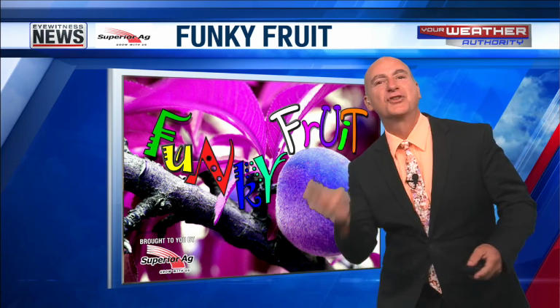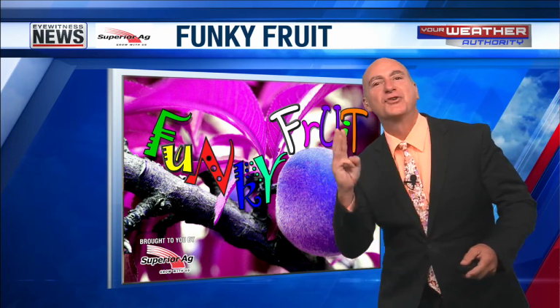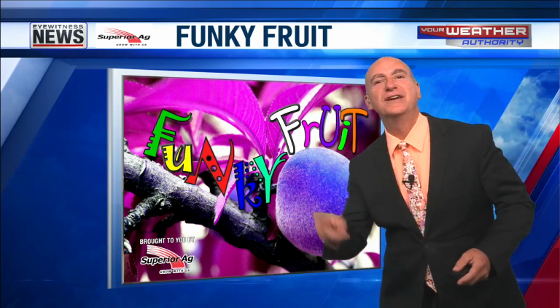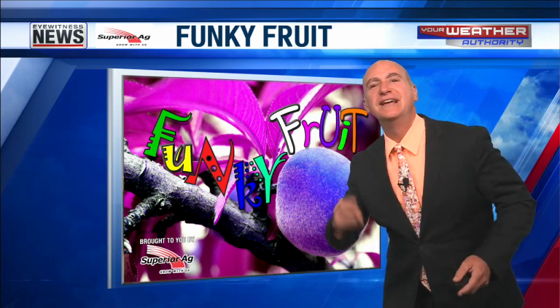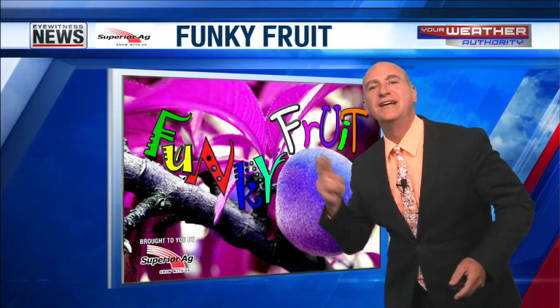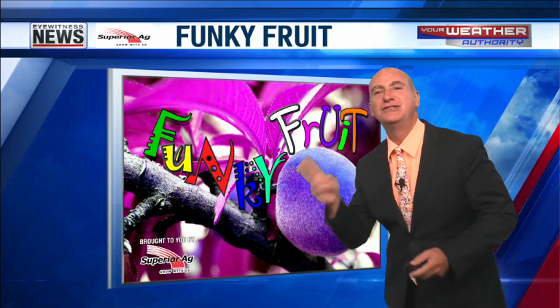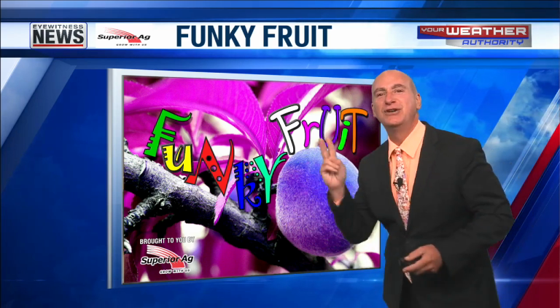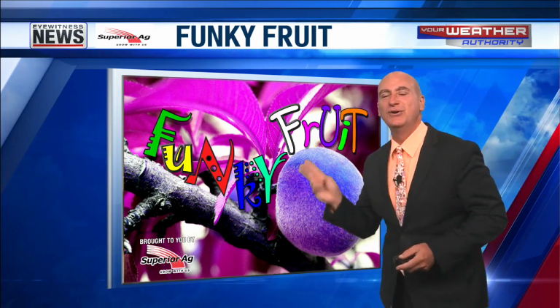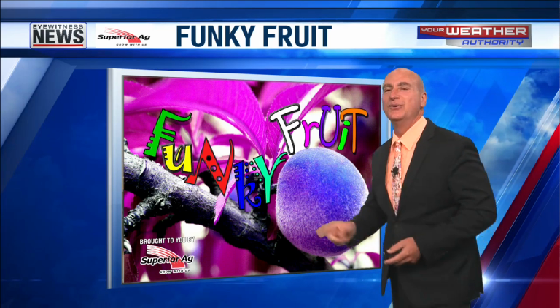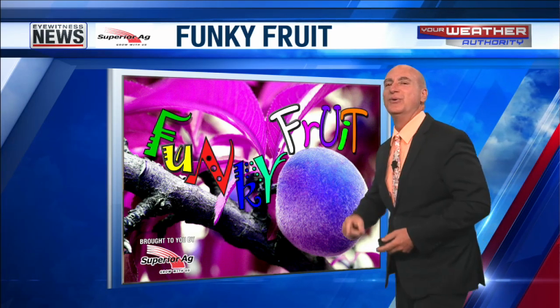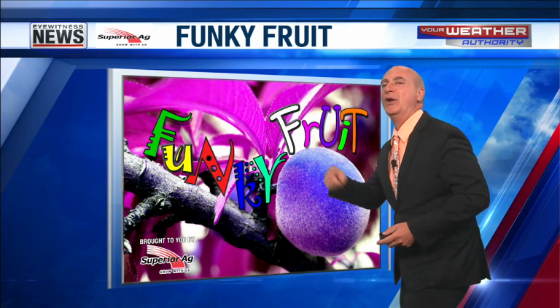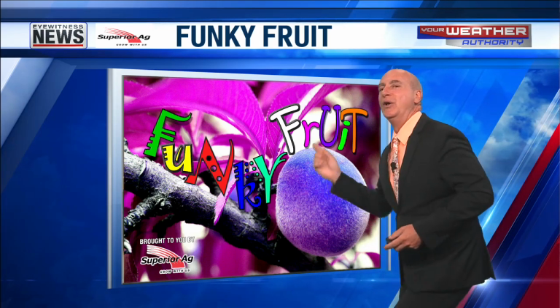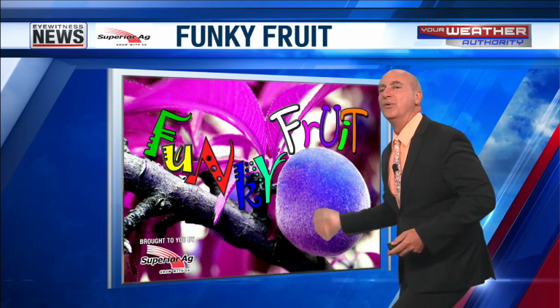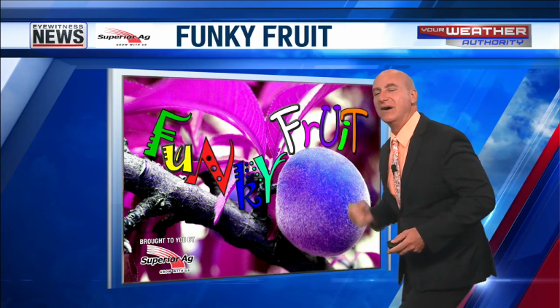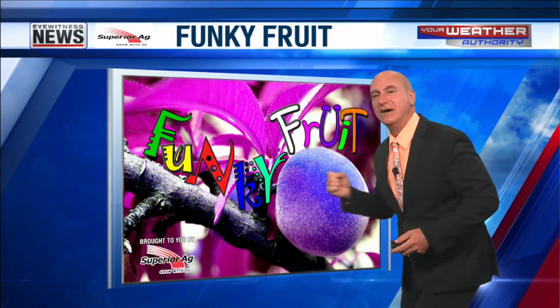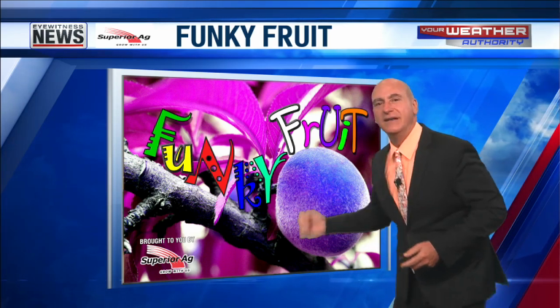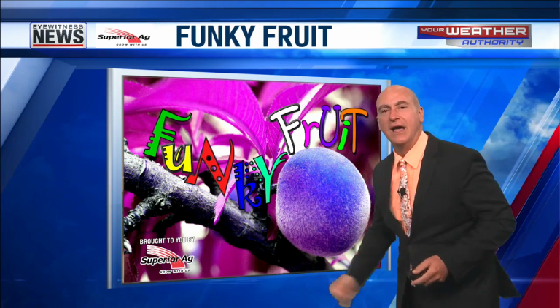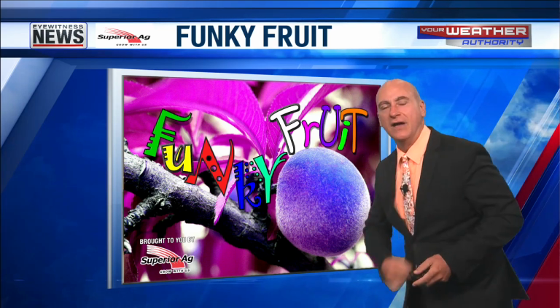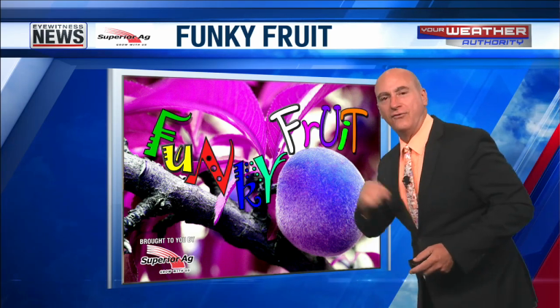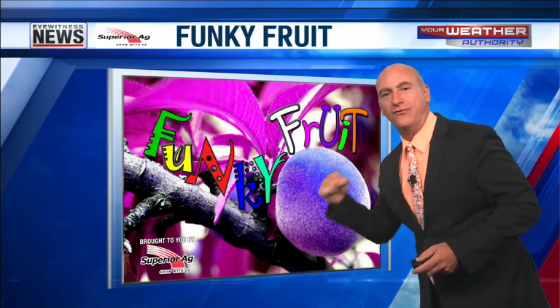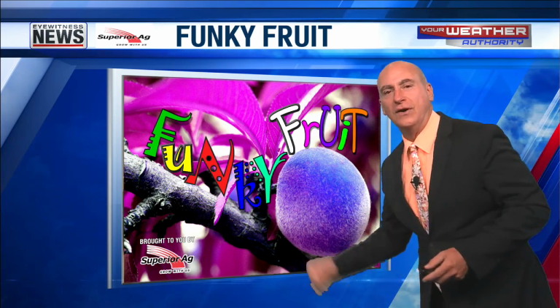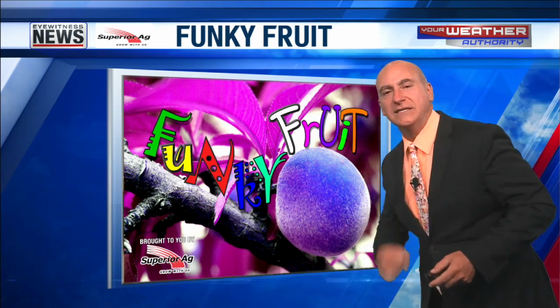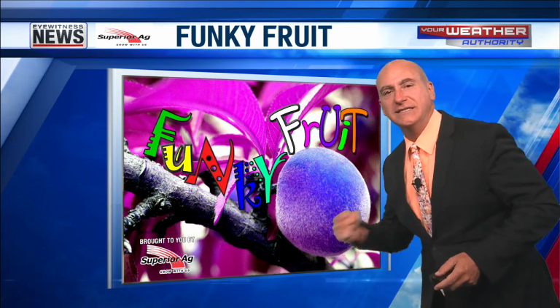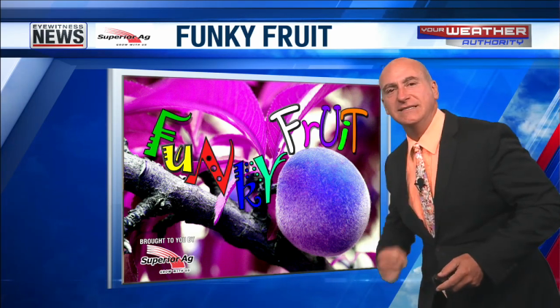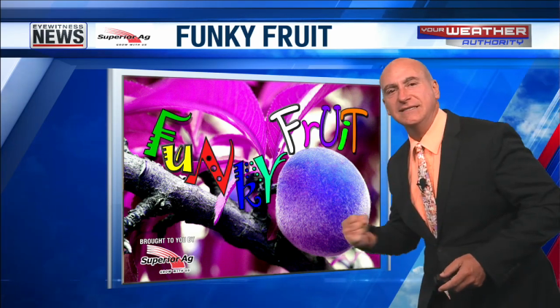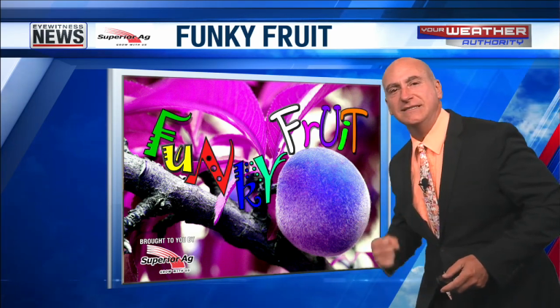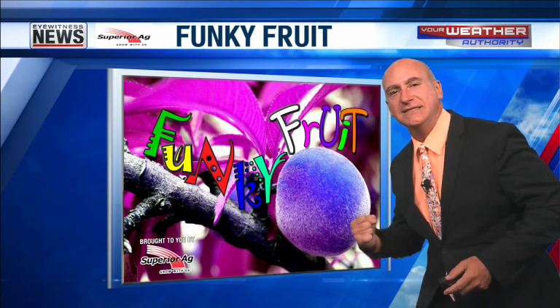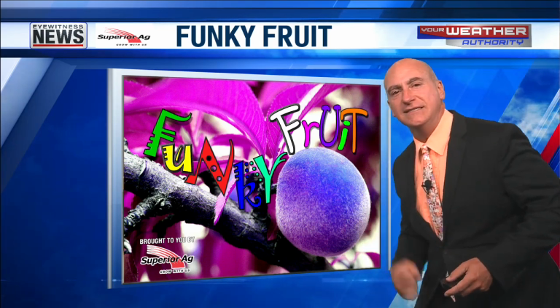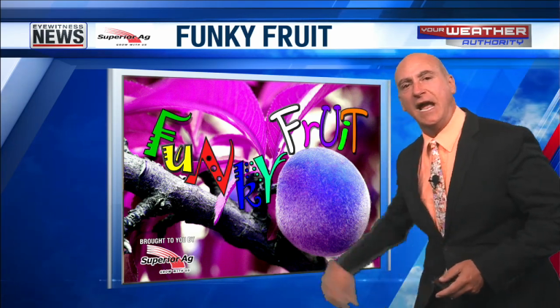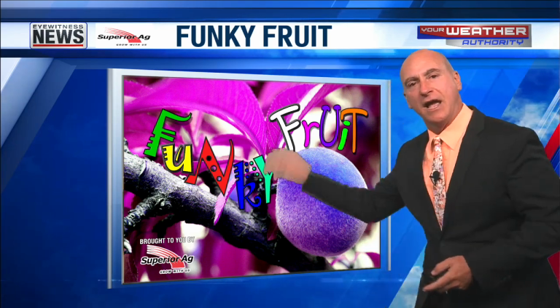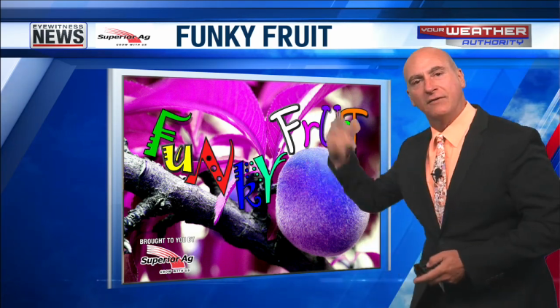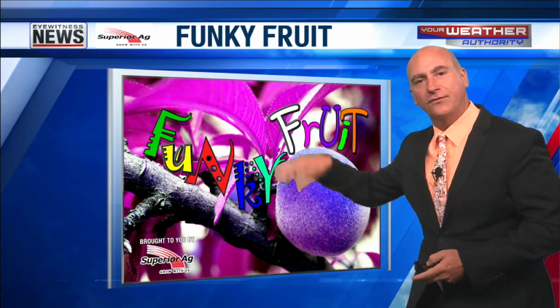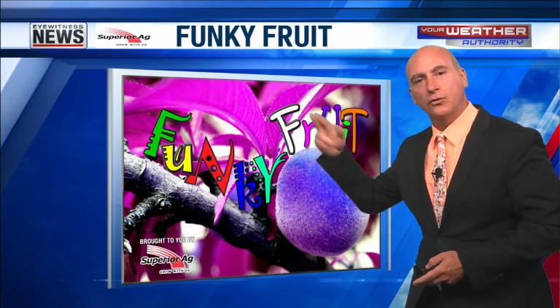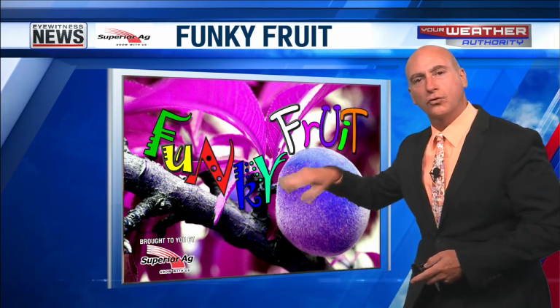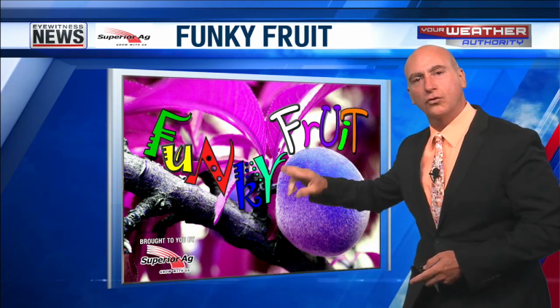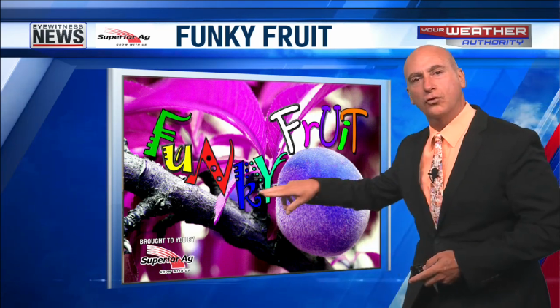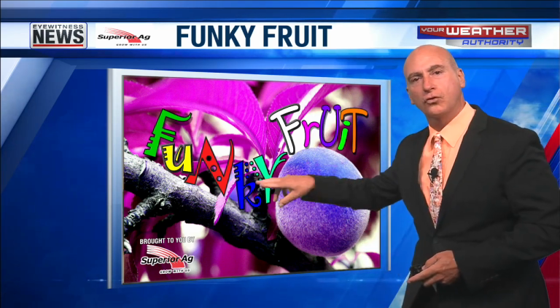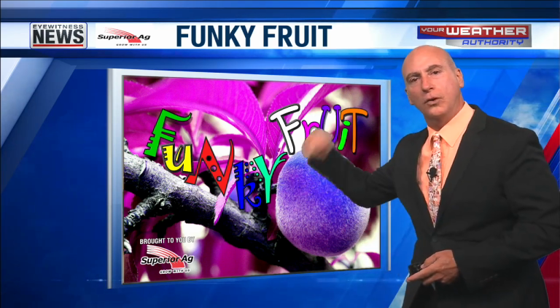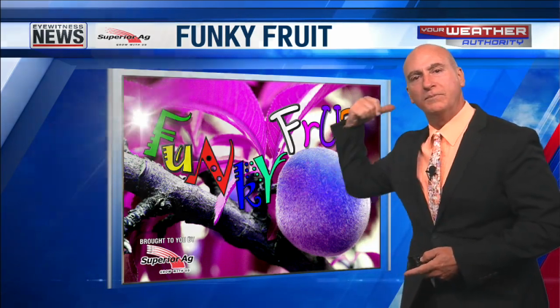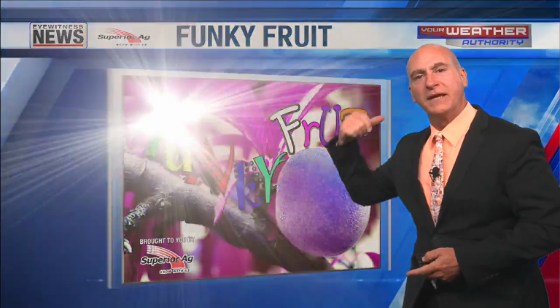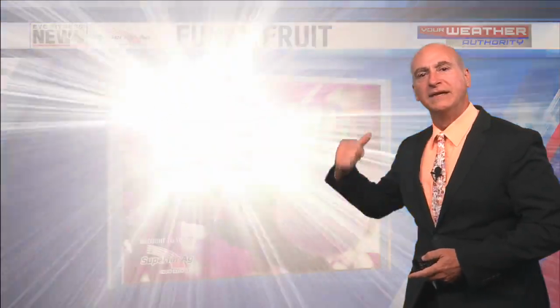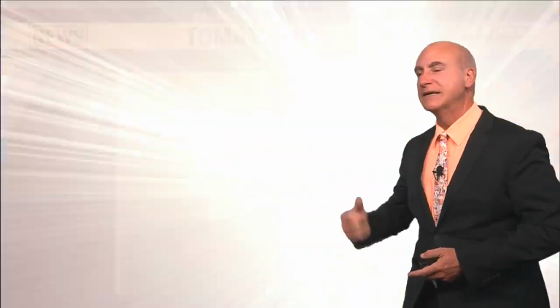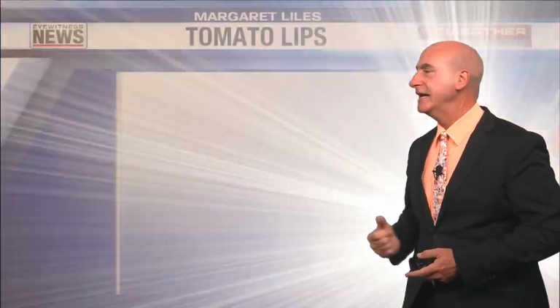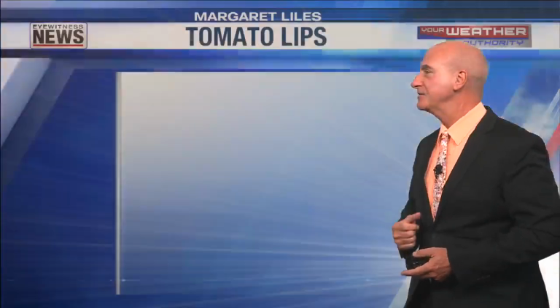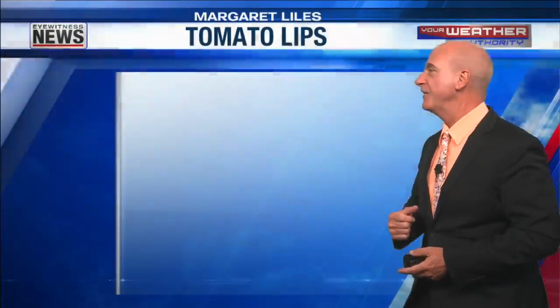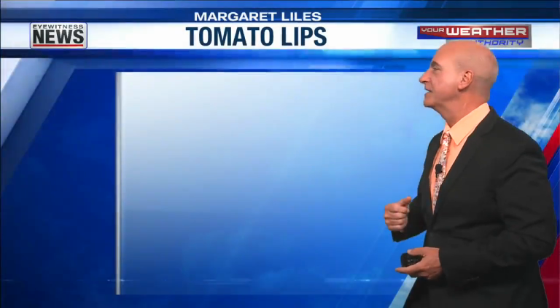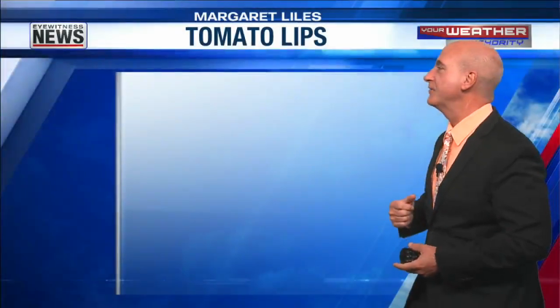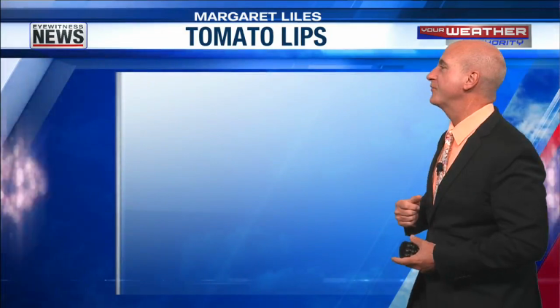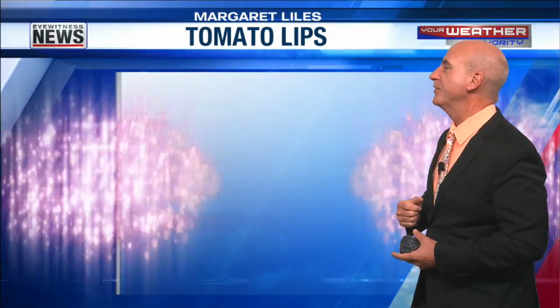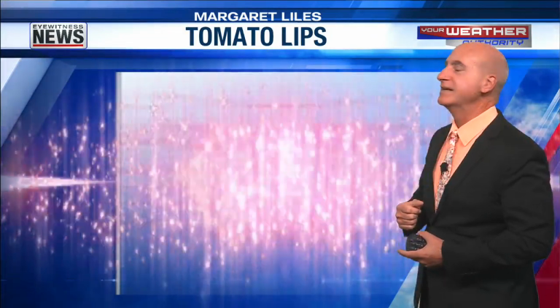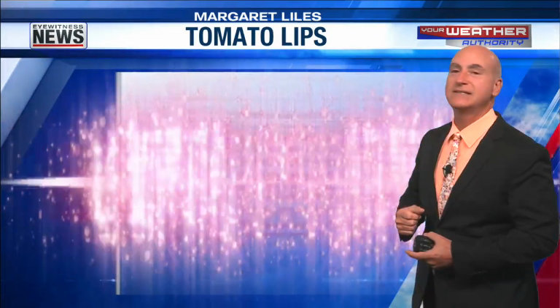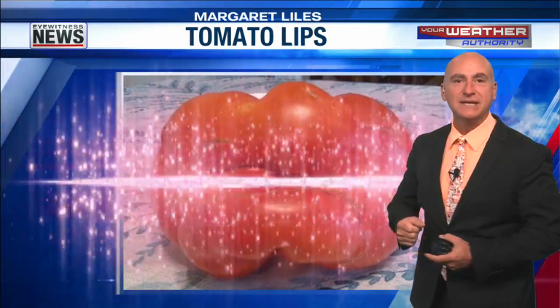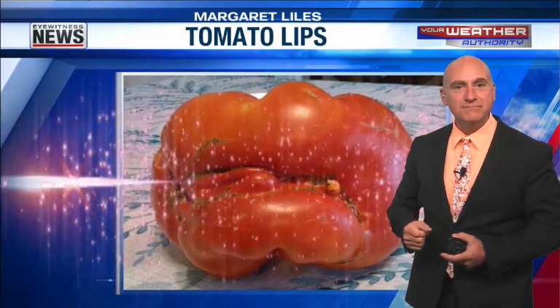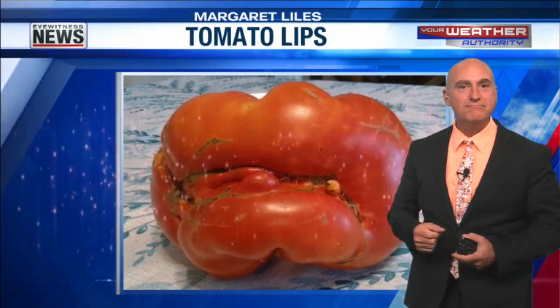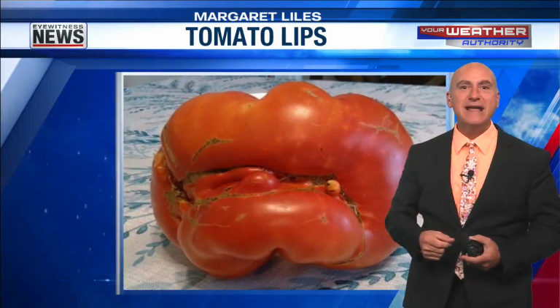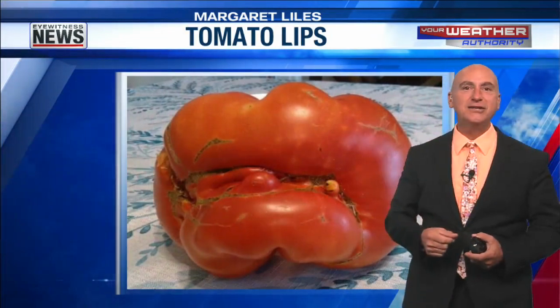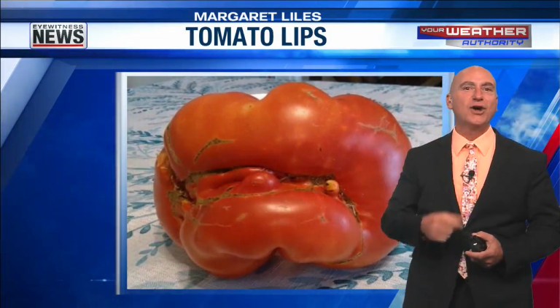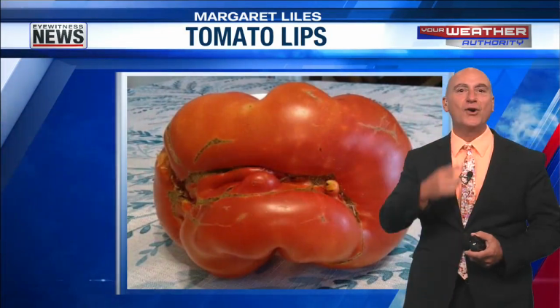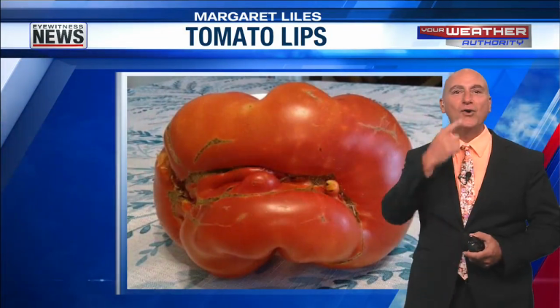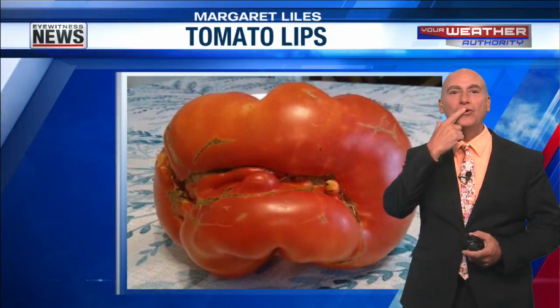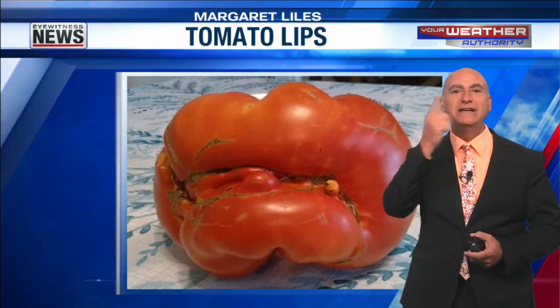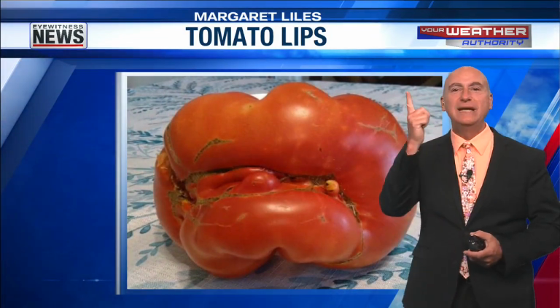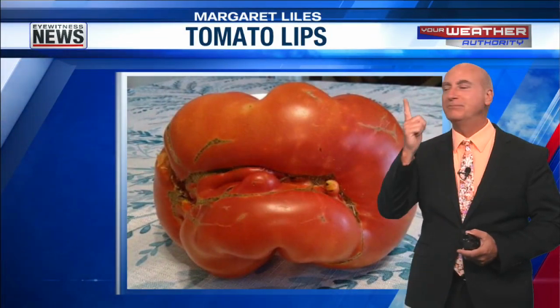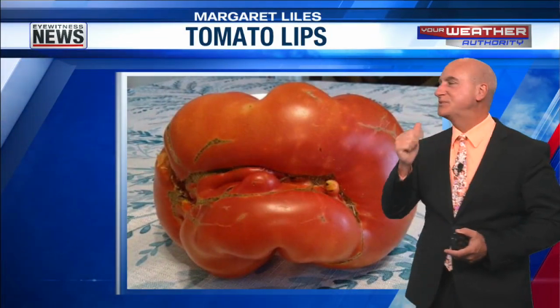3, 2, 1, FUNKY! Today's funky fruit is tomato lips.